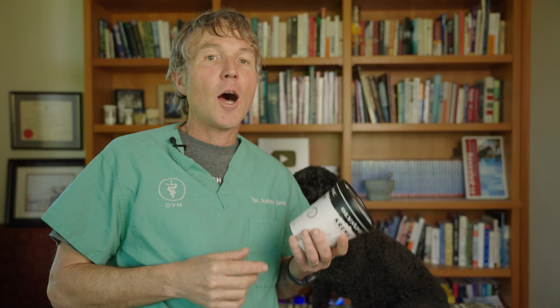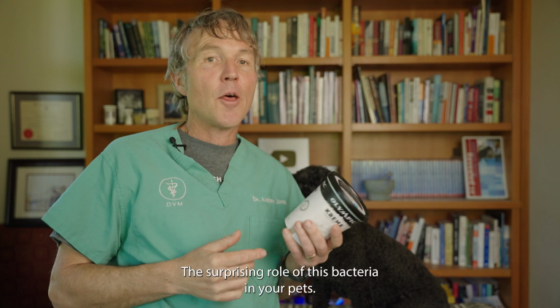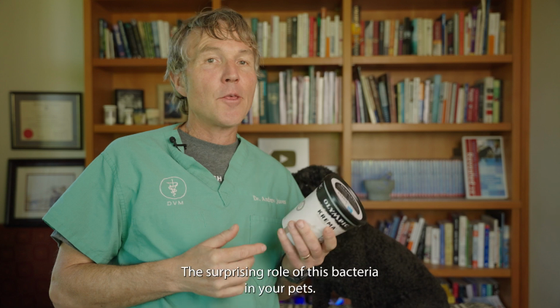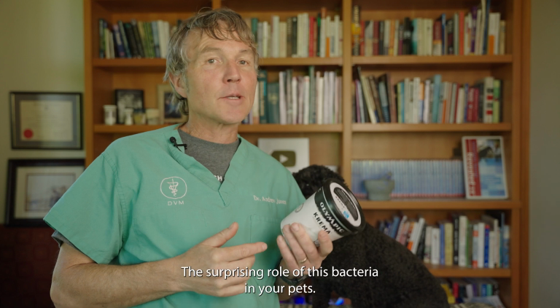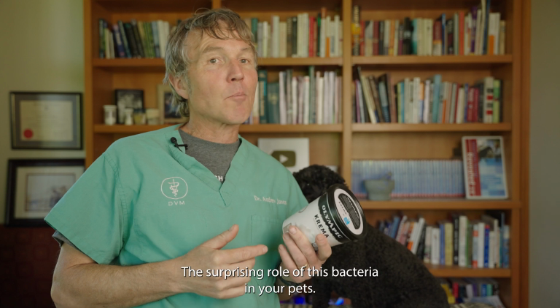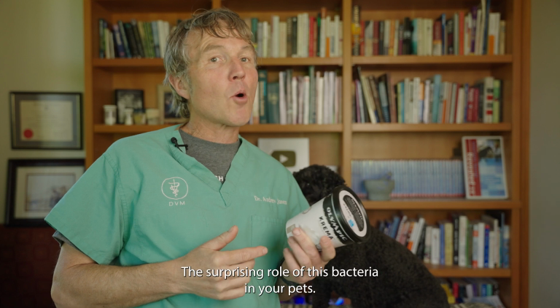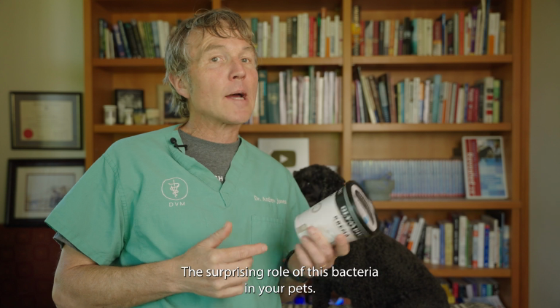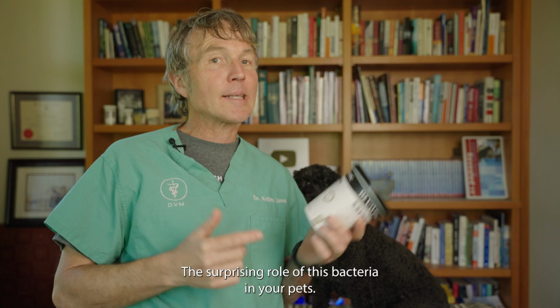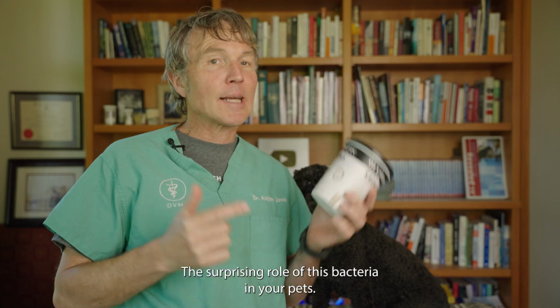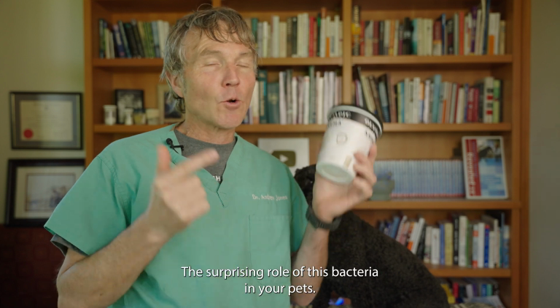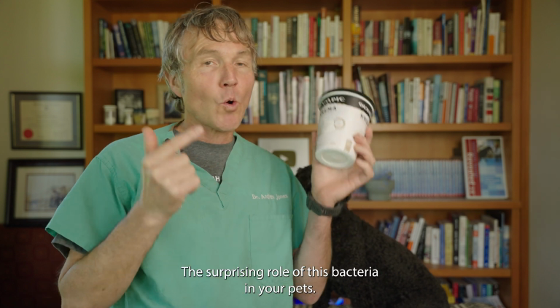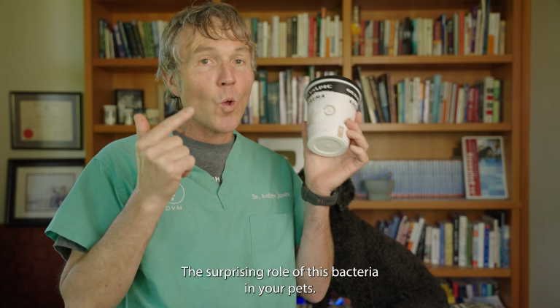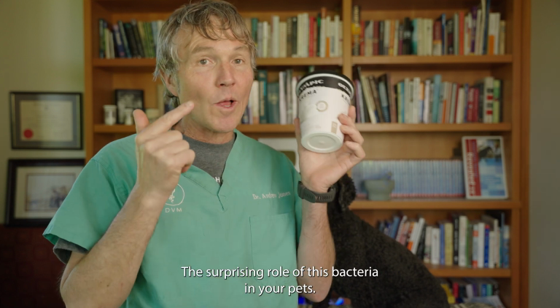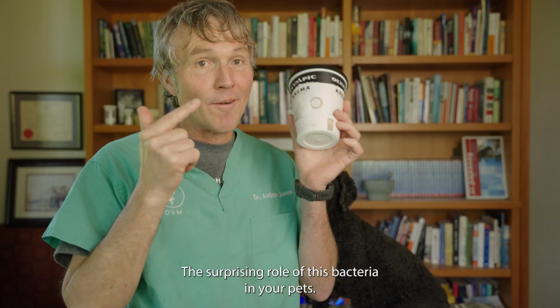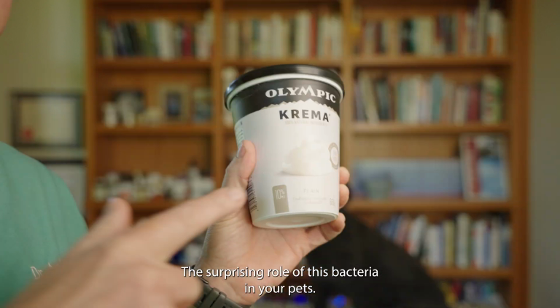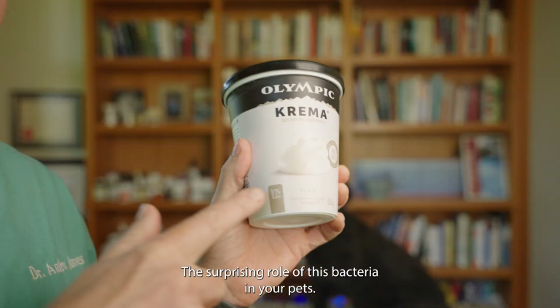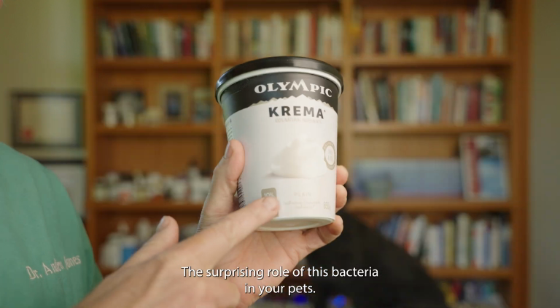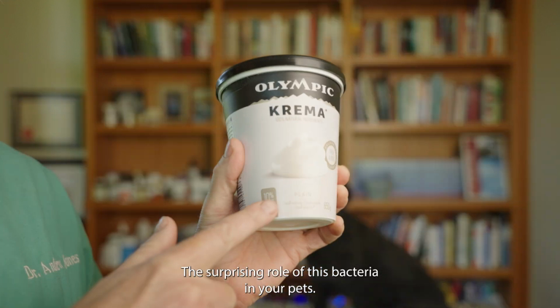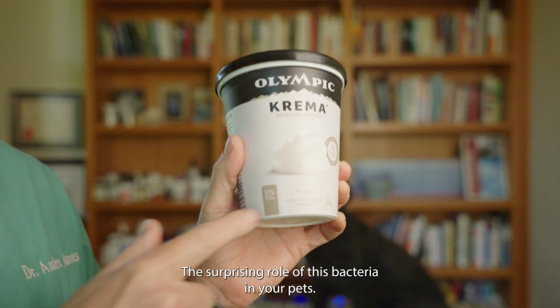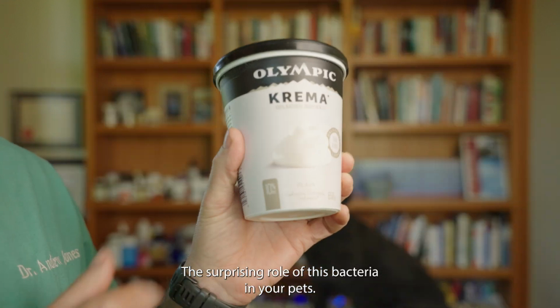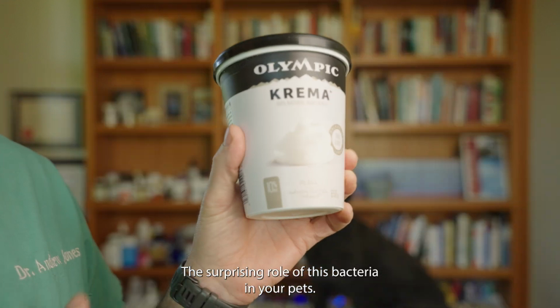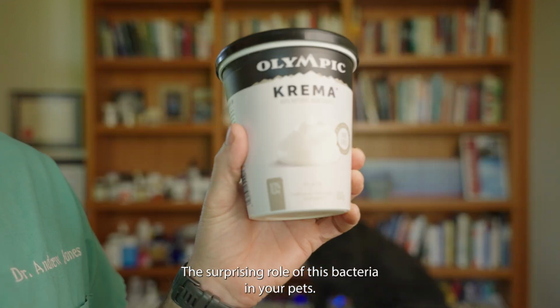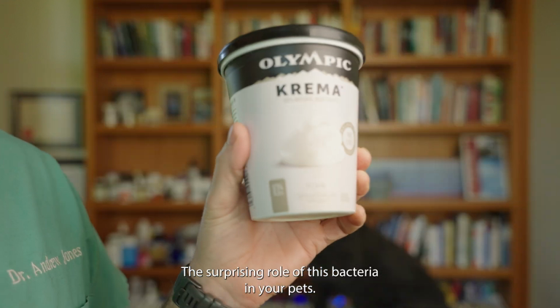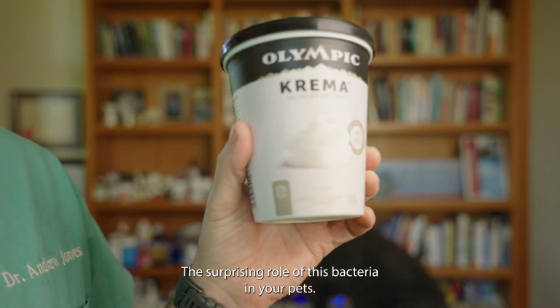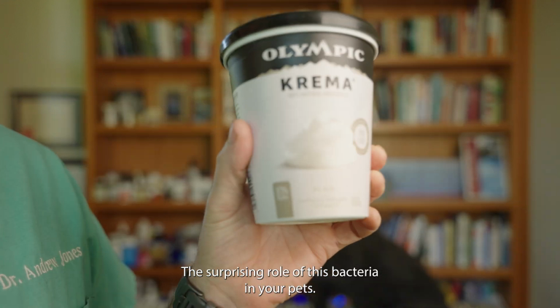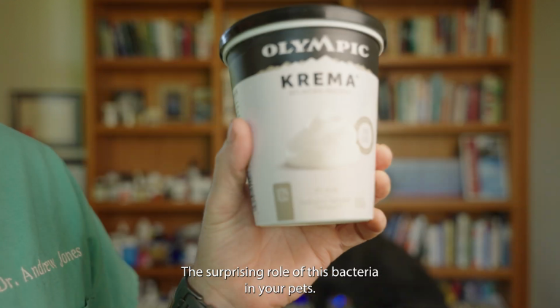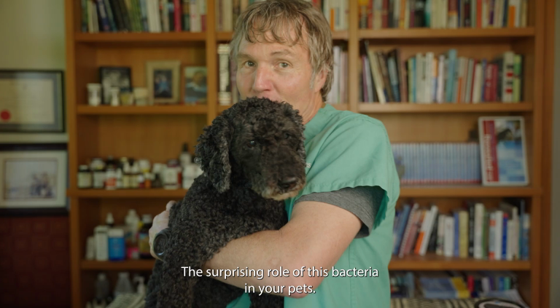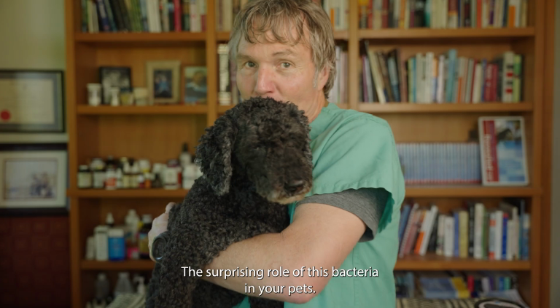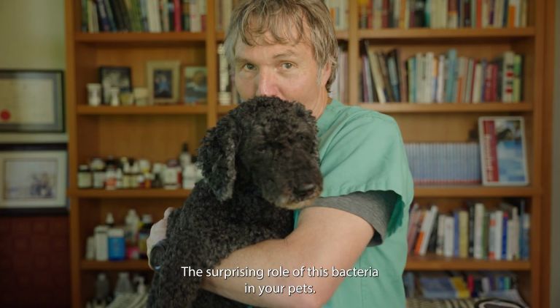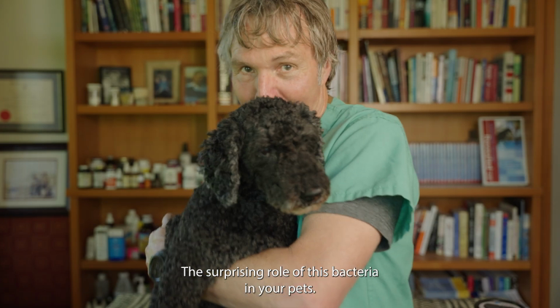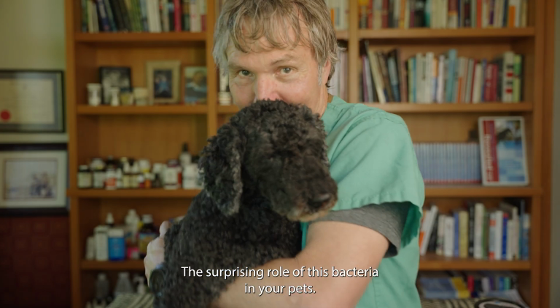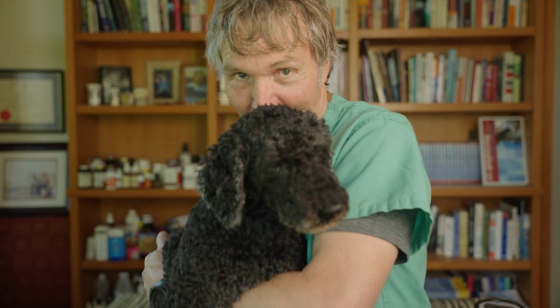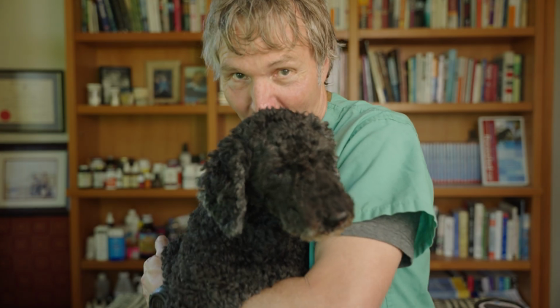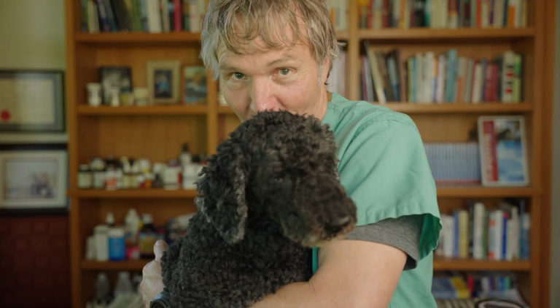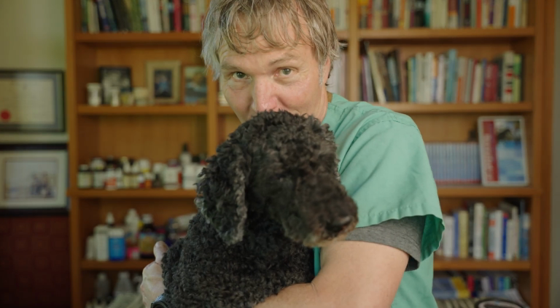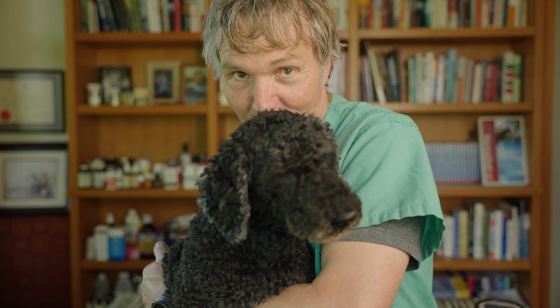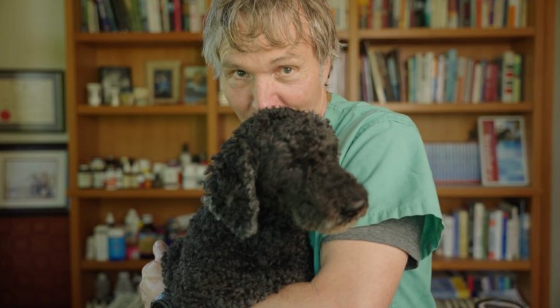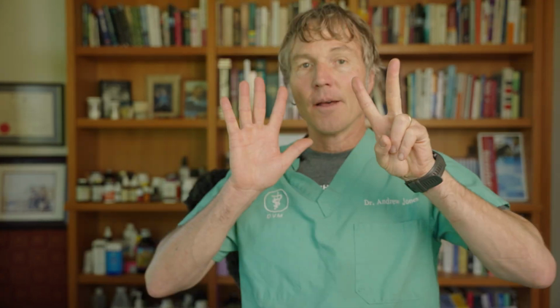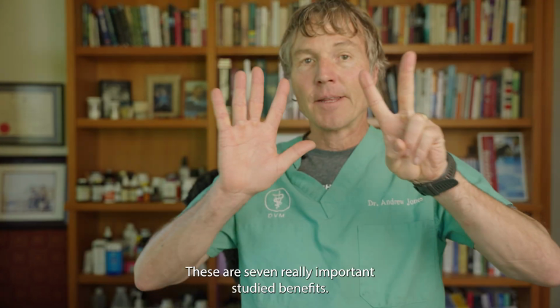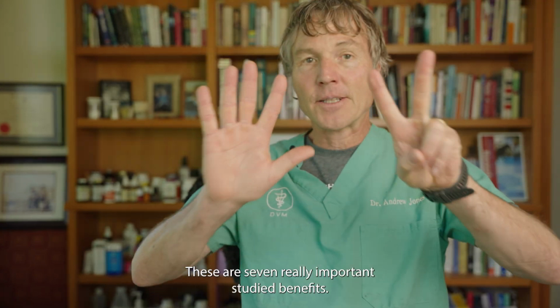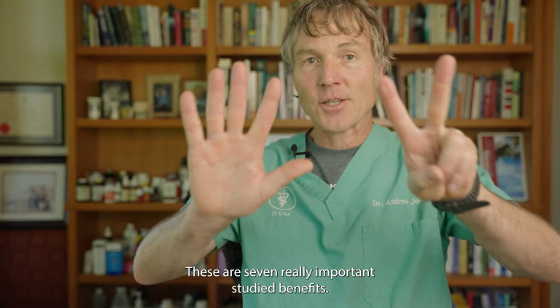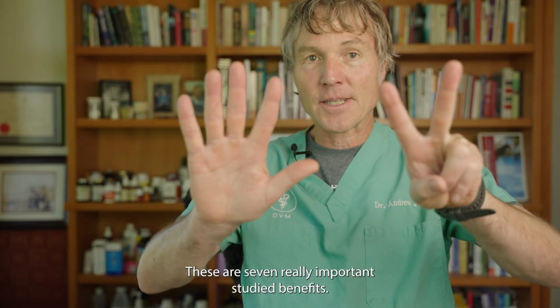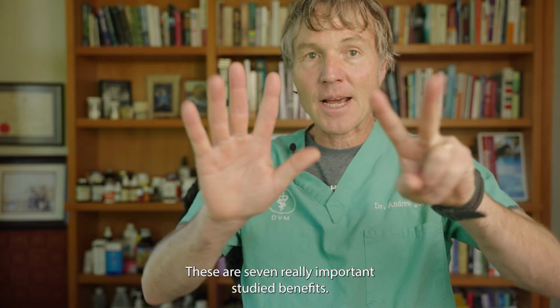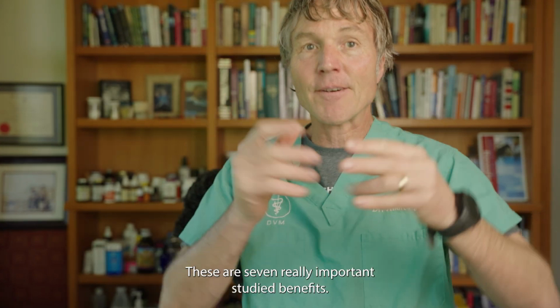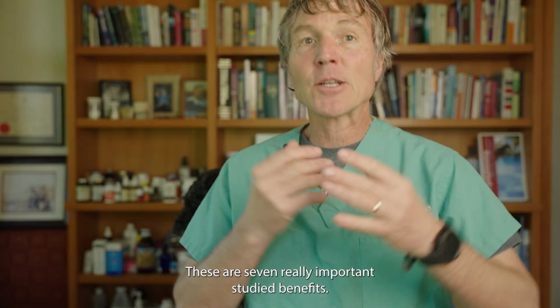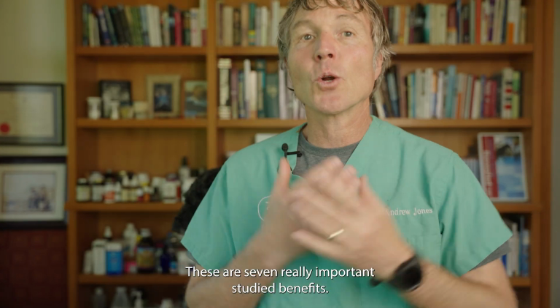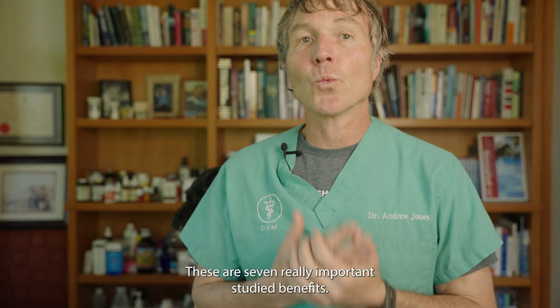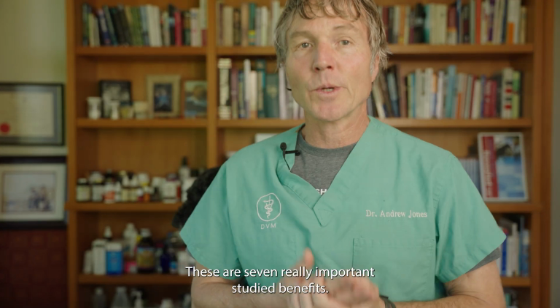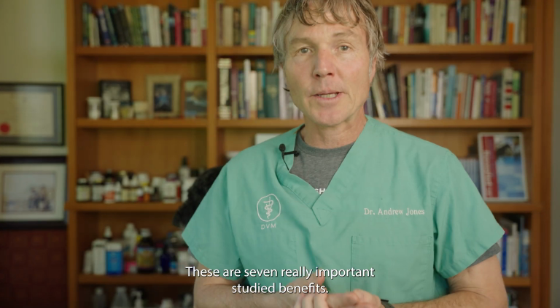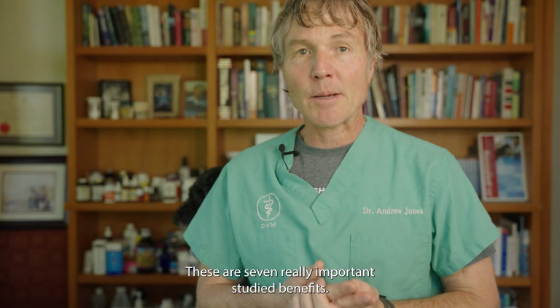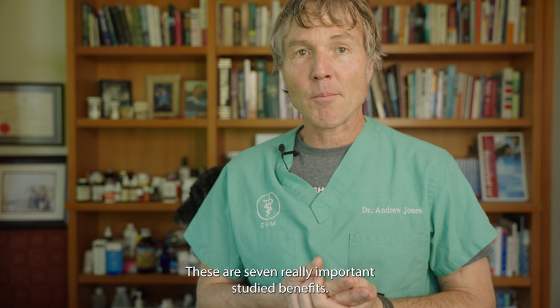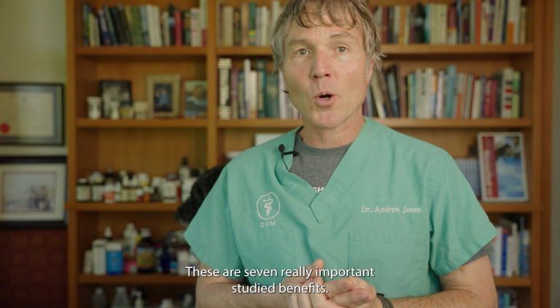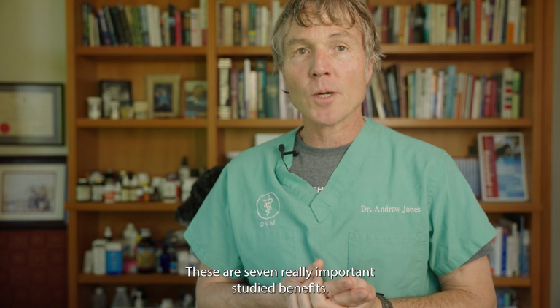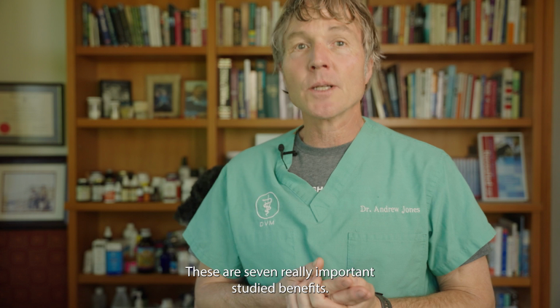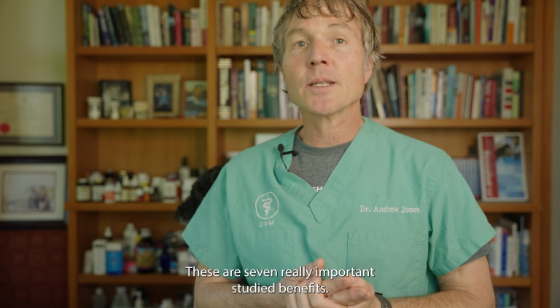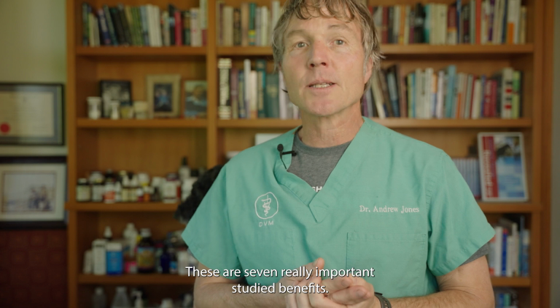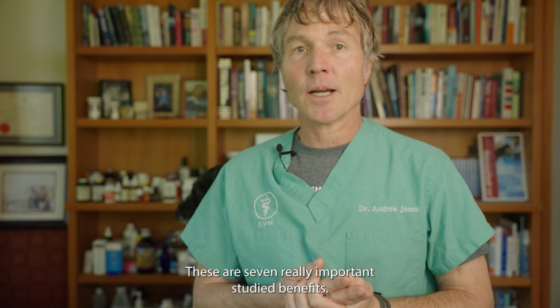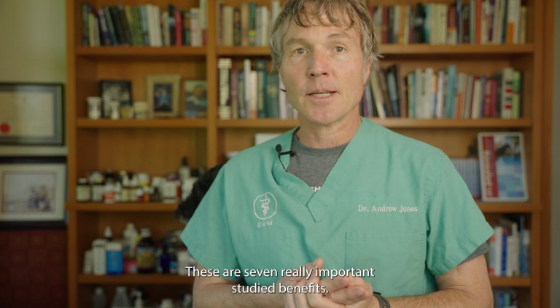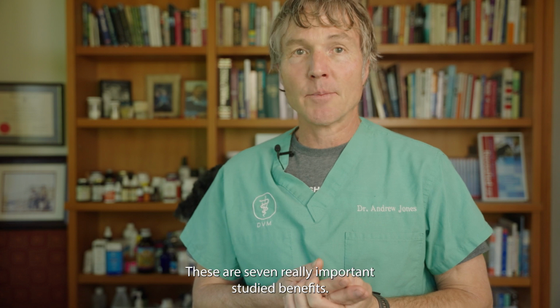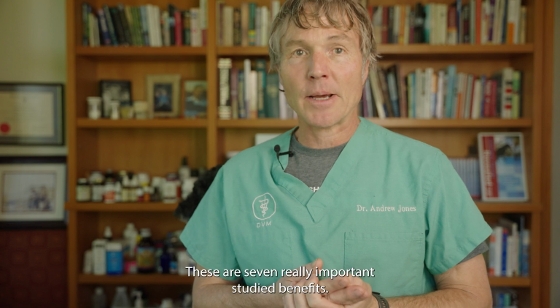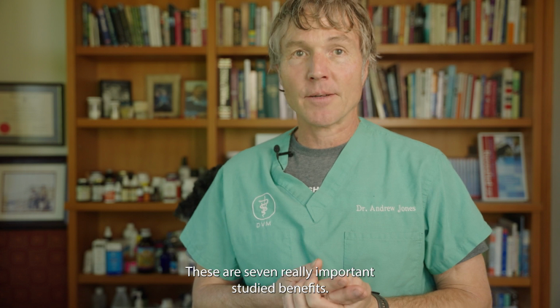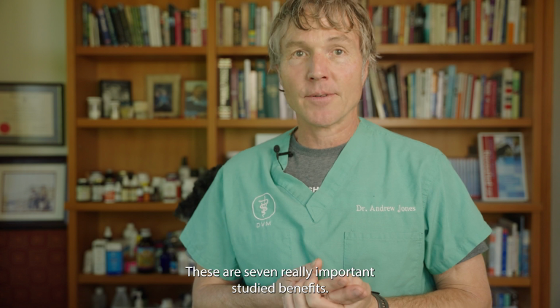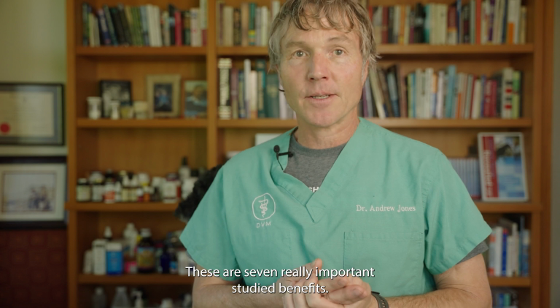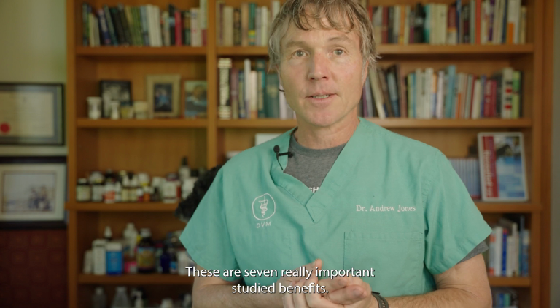The surprising role of this bacteria in your pet's health. These are seven really important studied benefits.